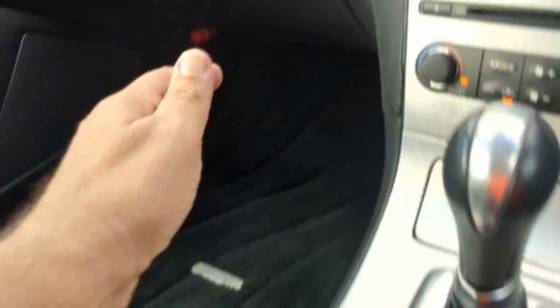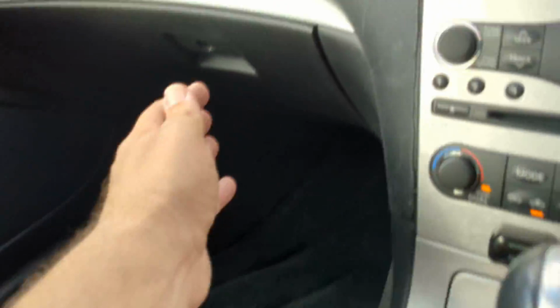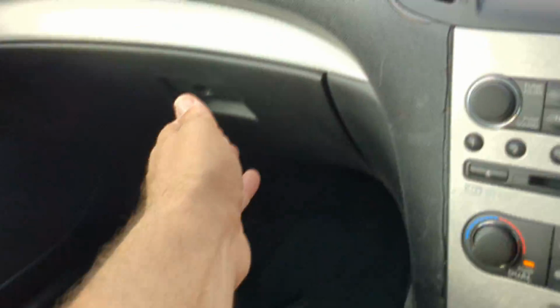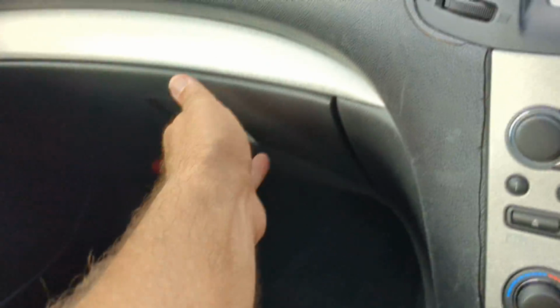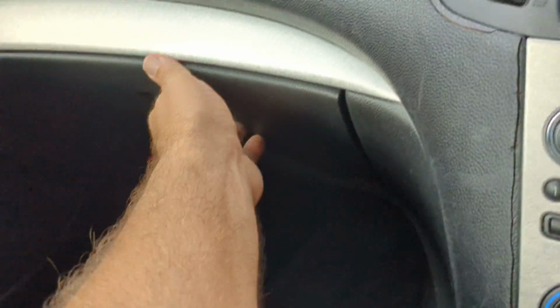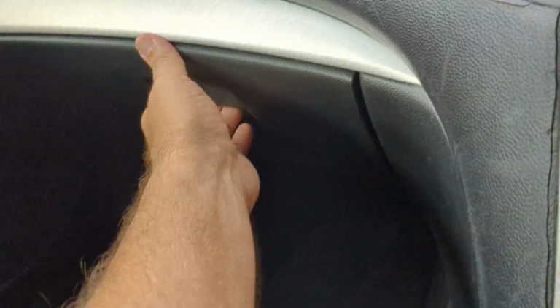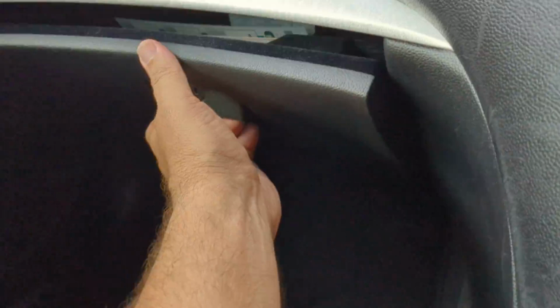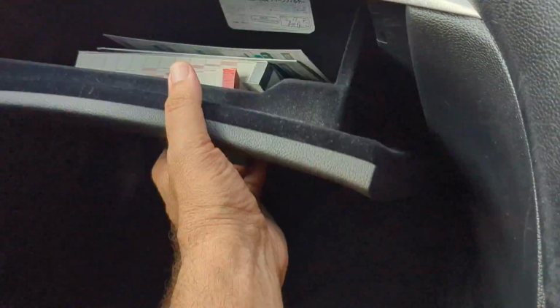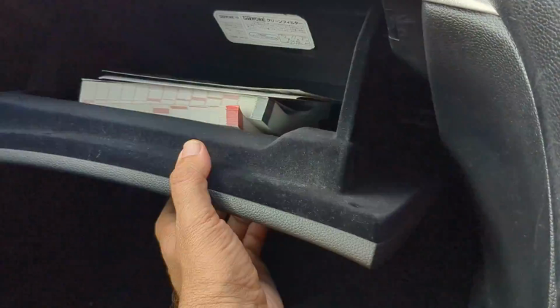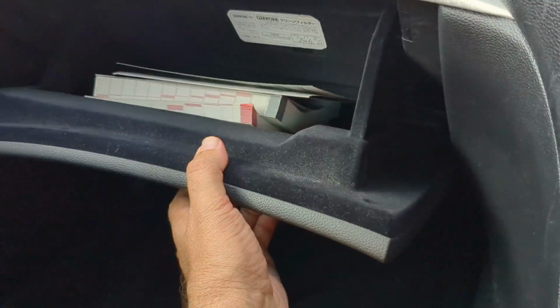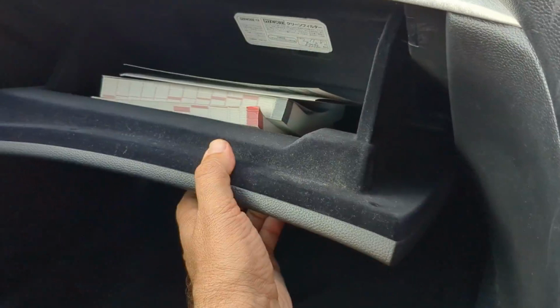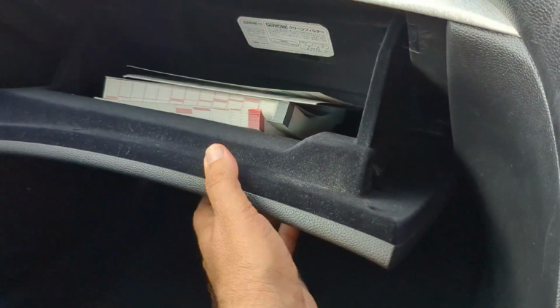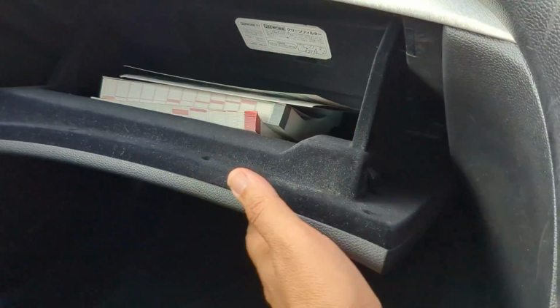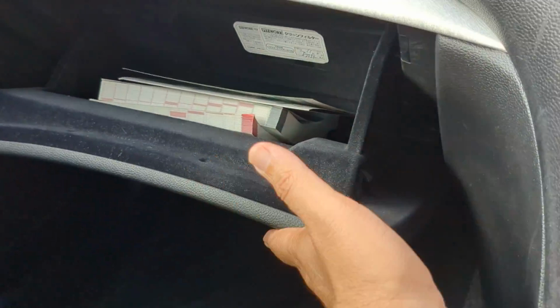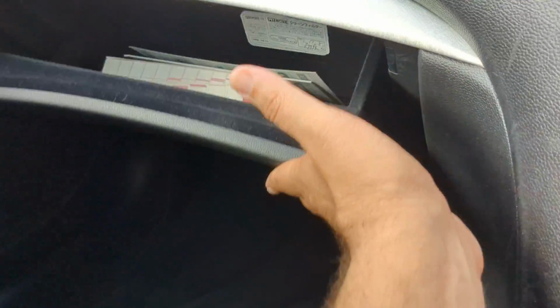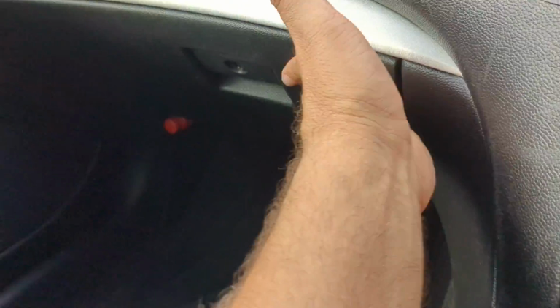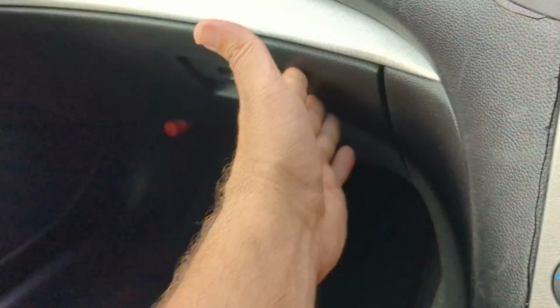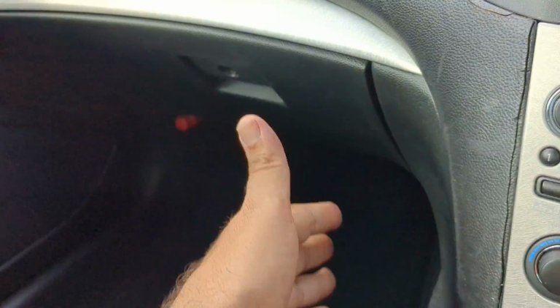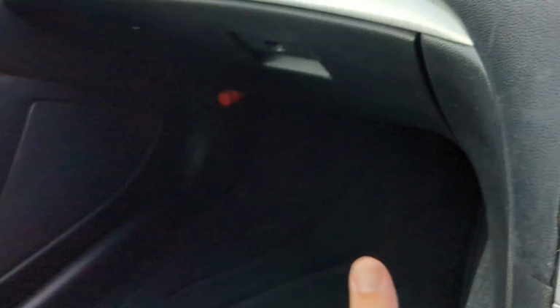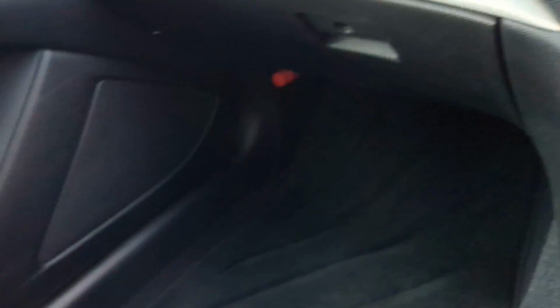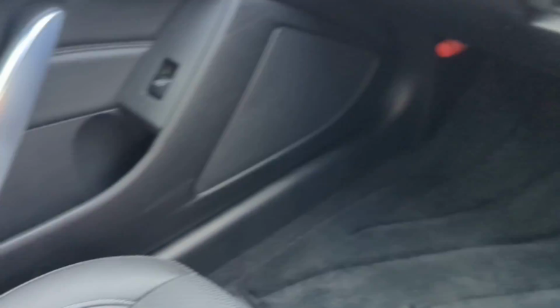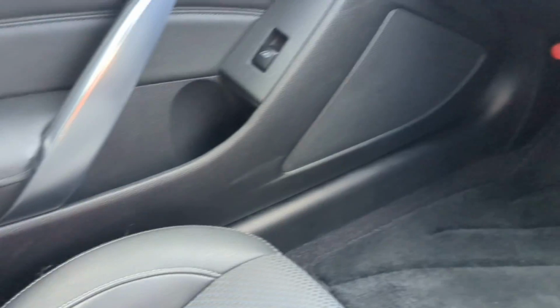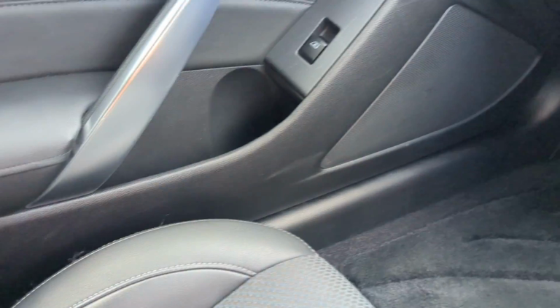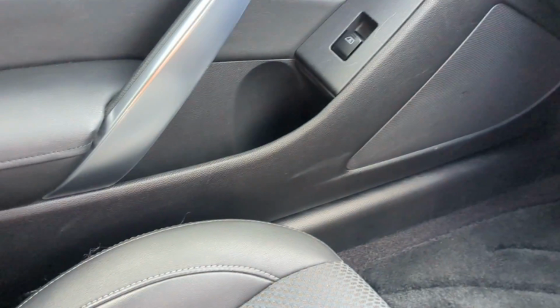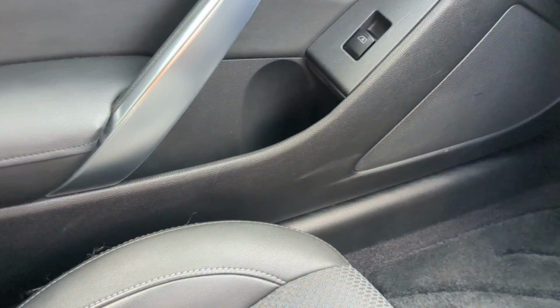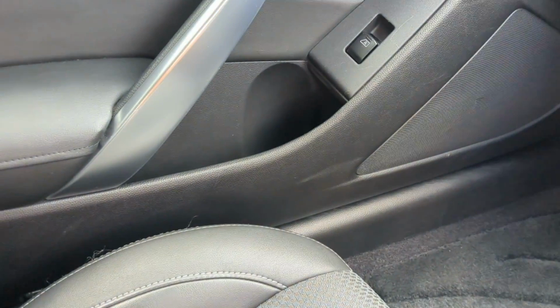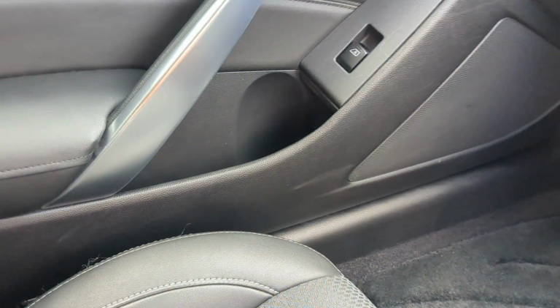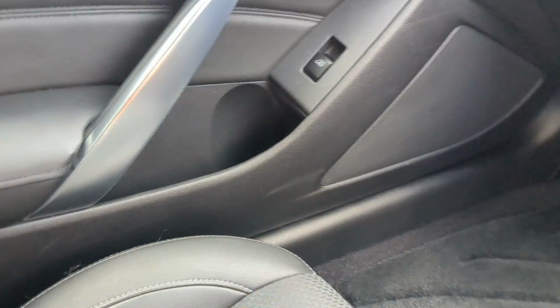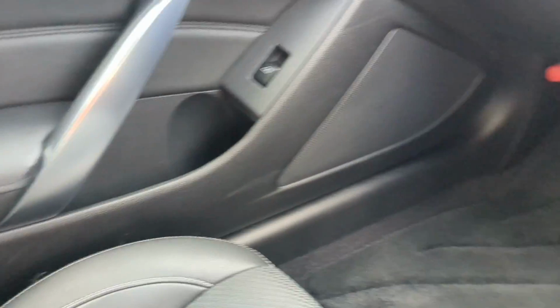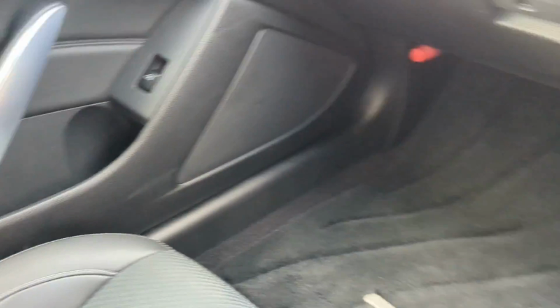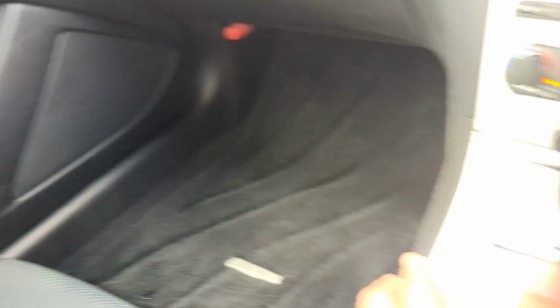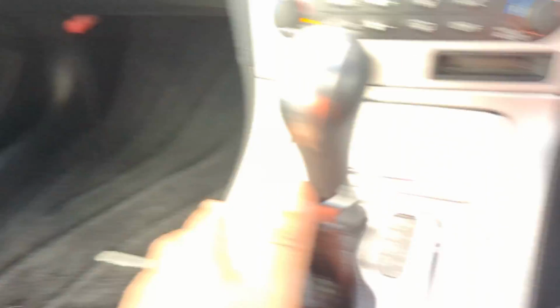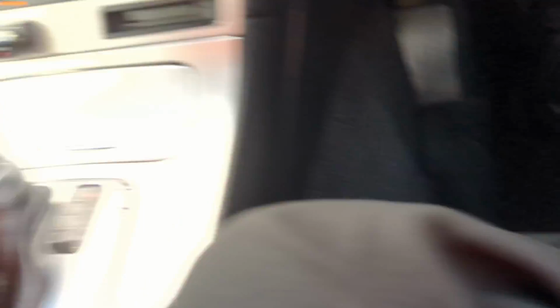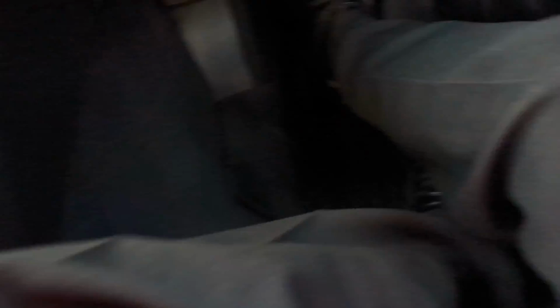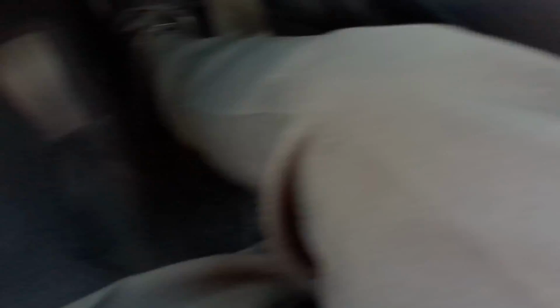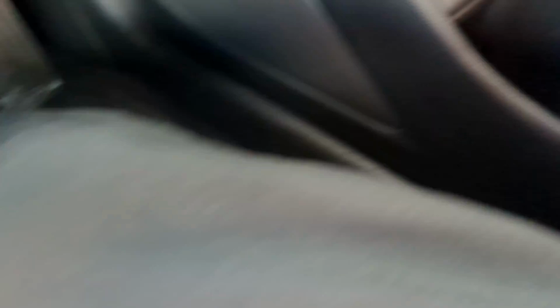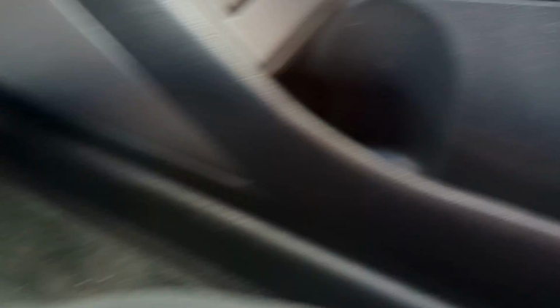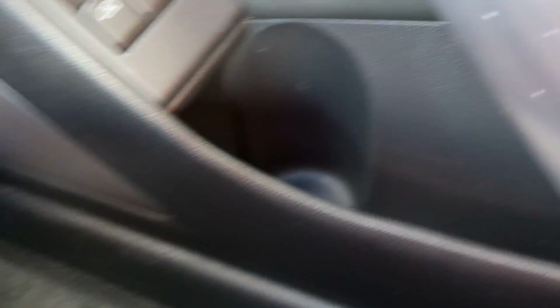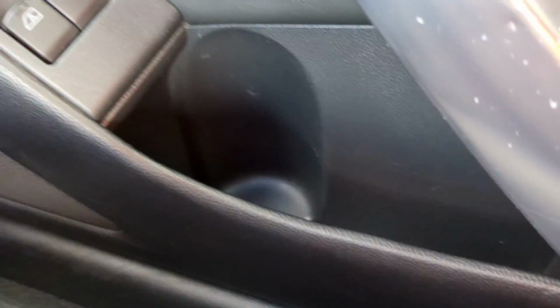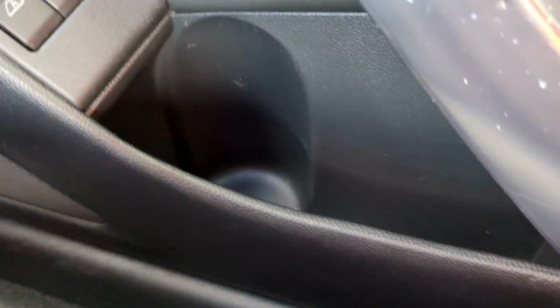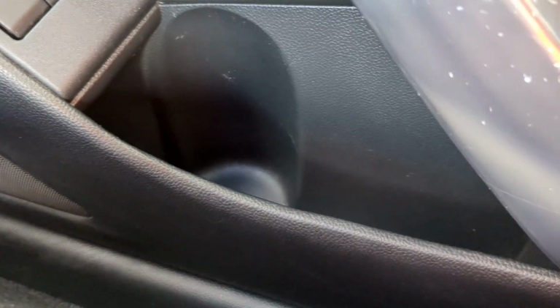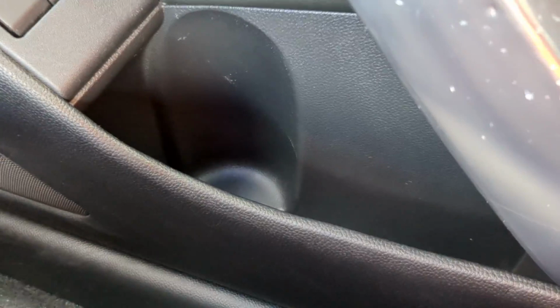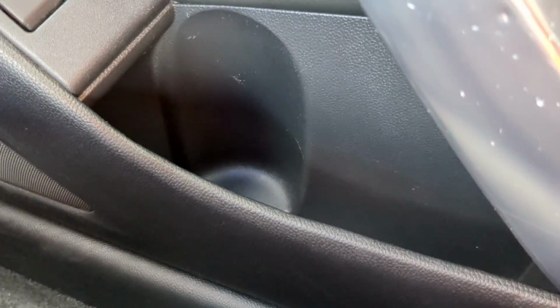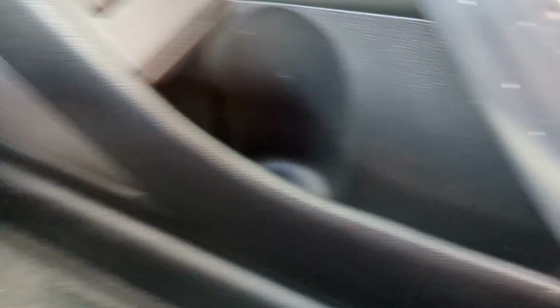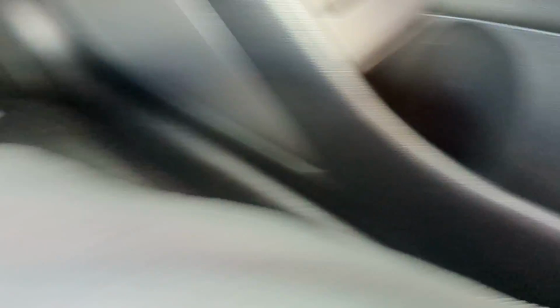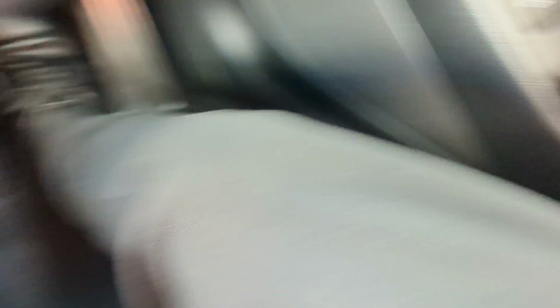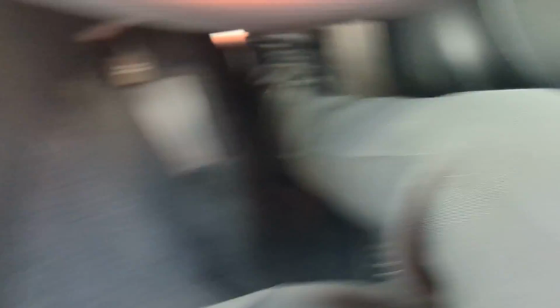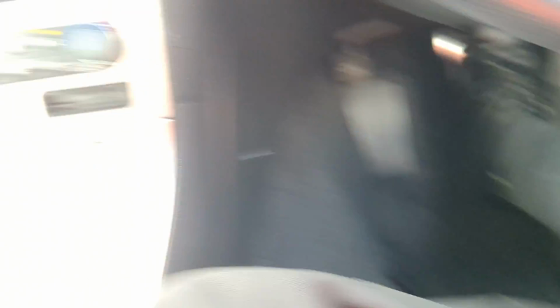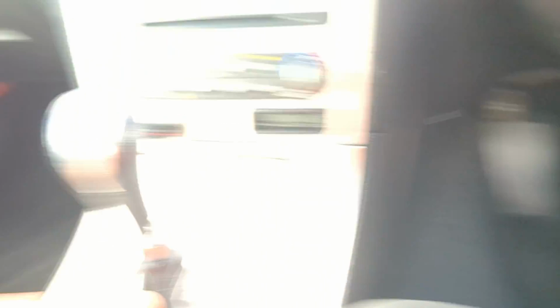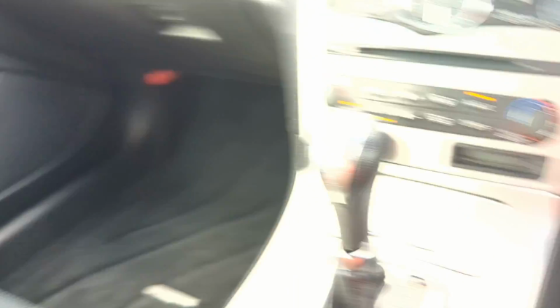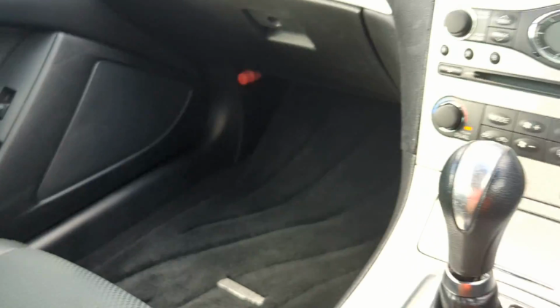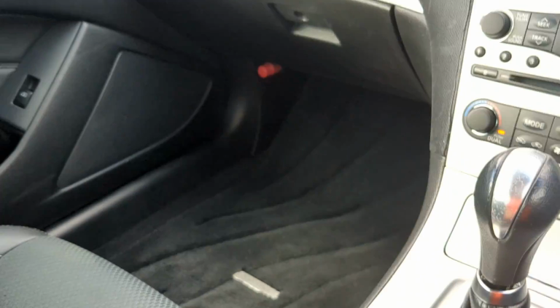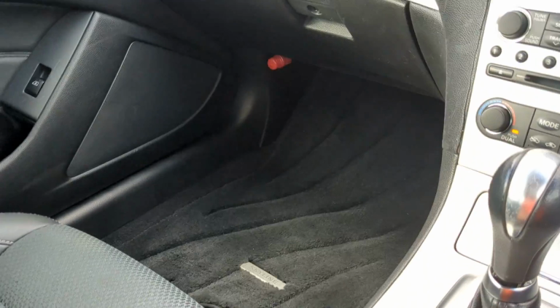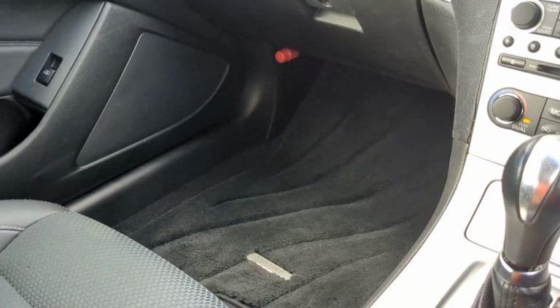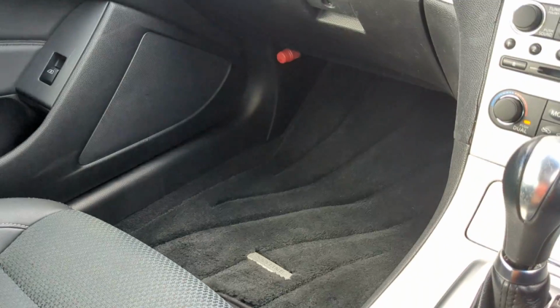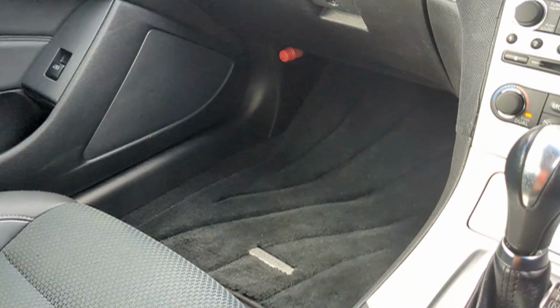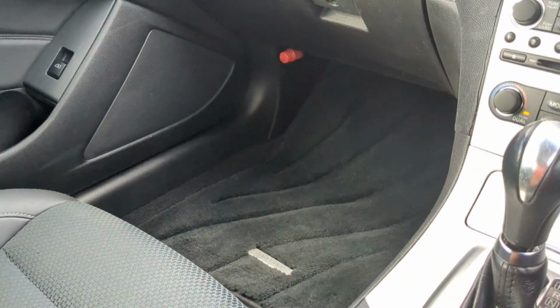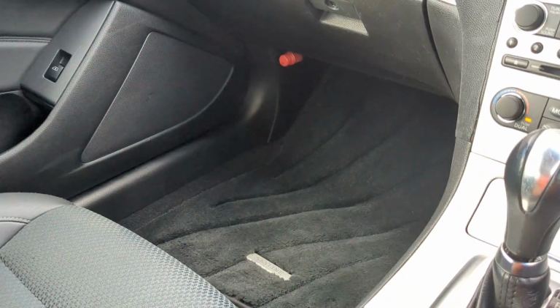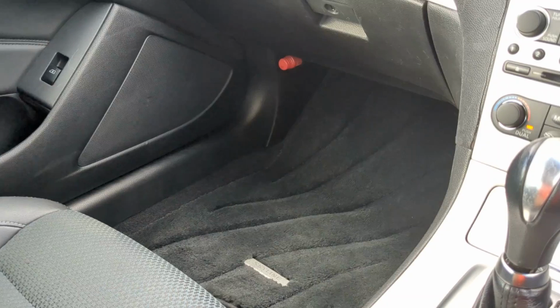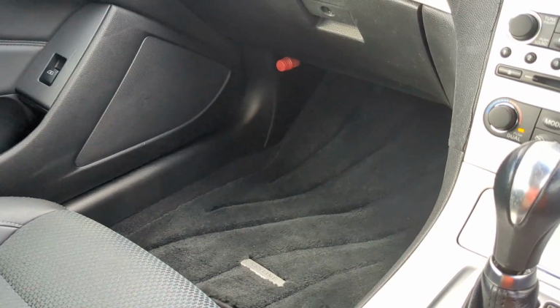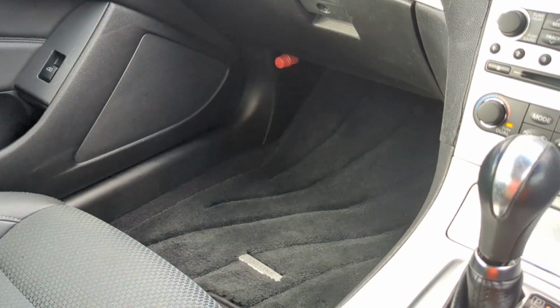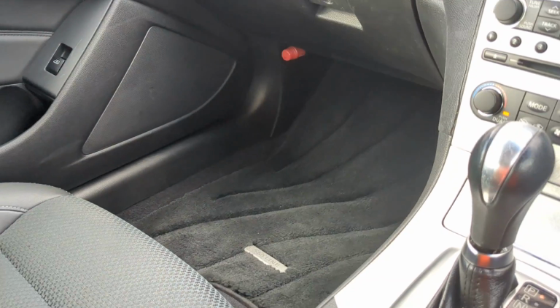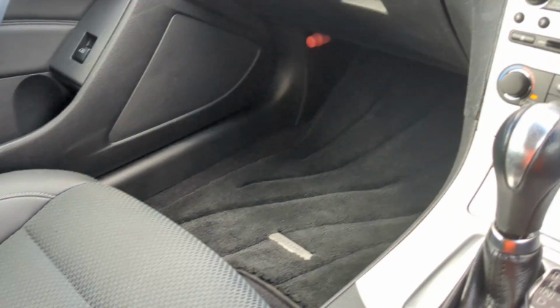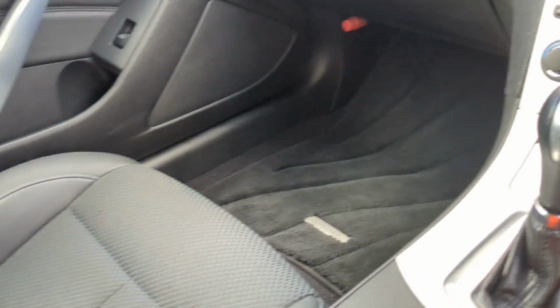Off to the left you do have your glove box, and then a little bit of storage slash cup holder on each door panel — basically a cup holder. That is your passenger space over there.